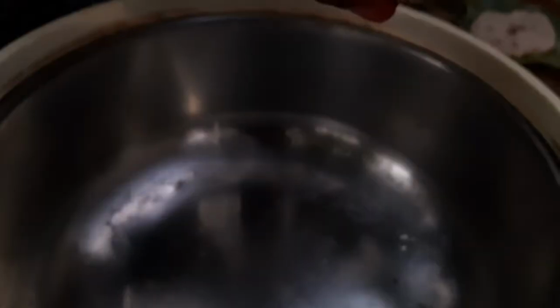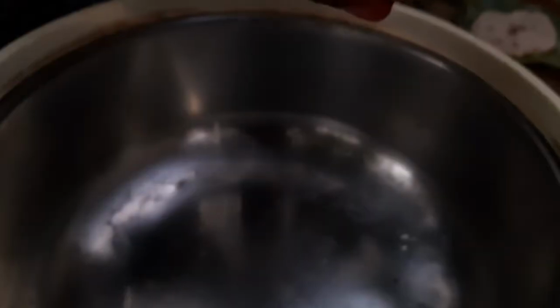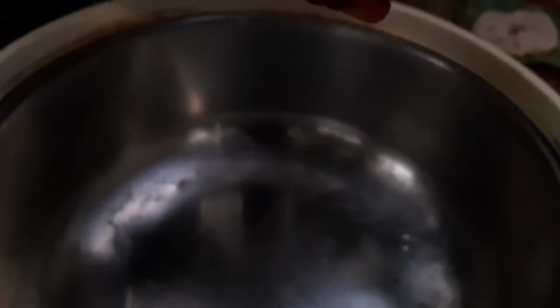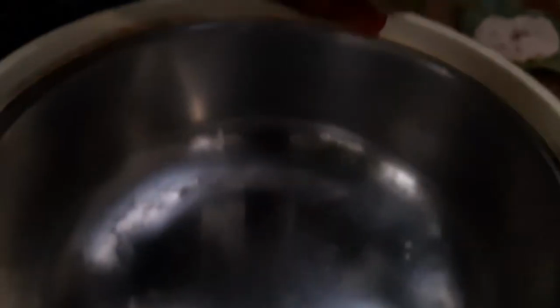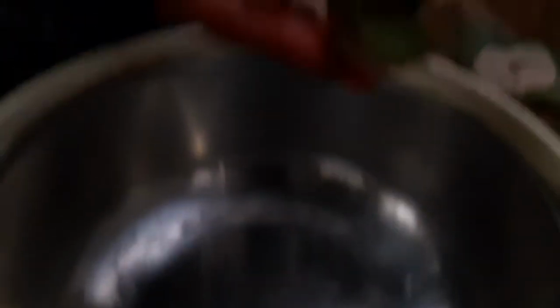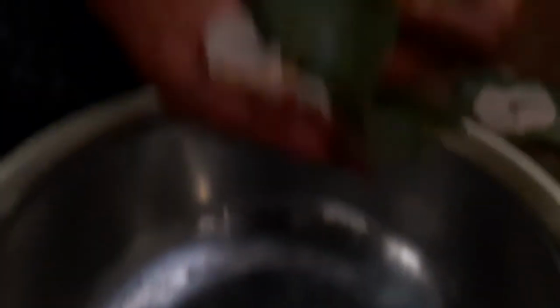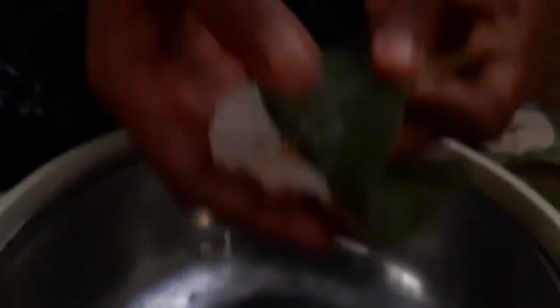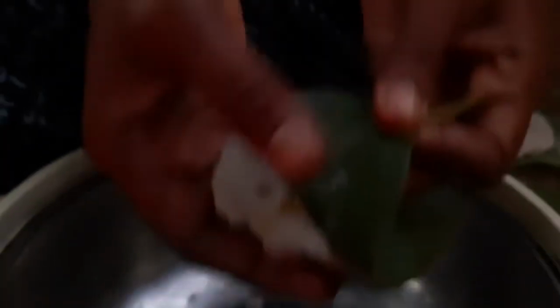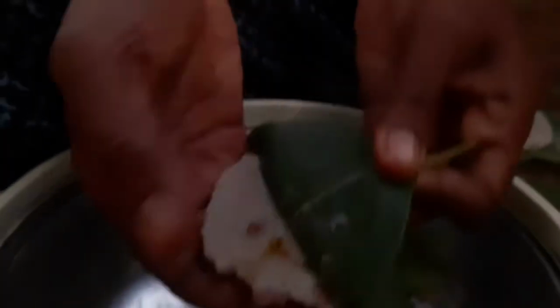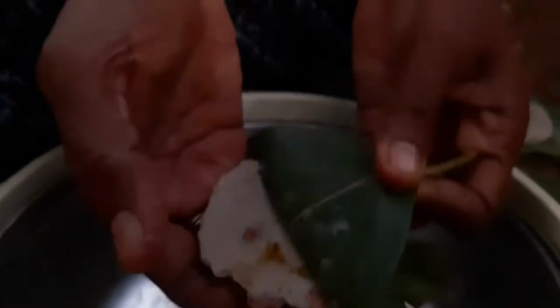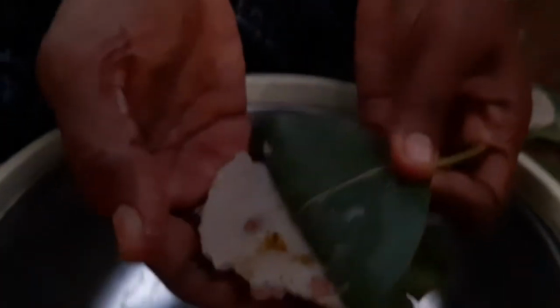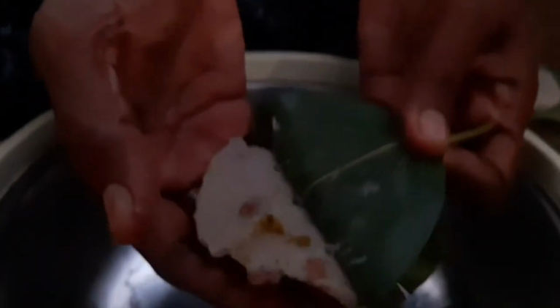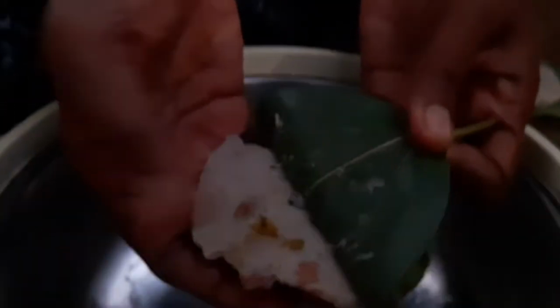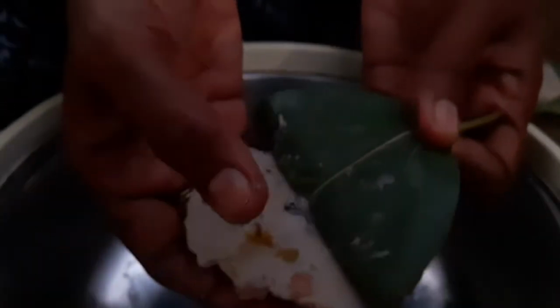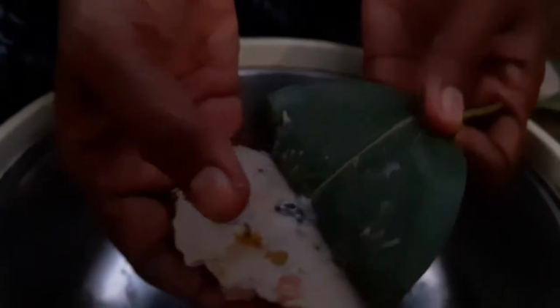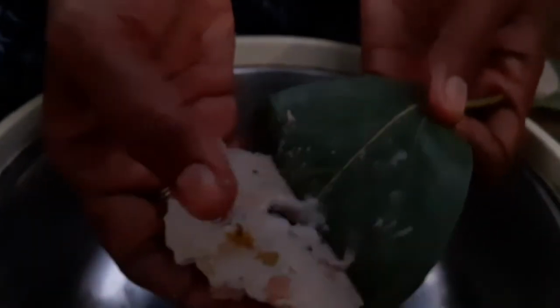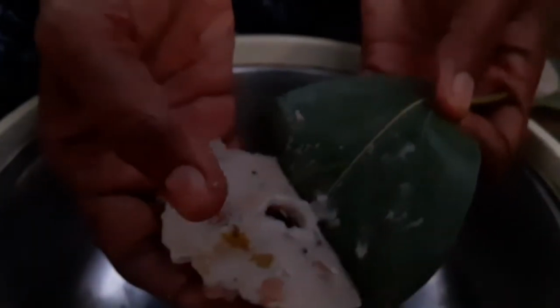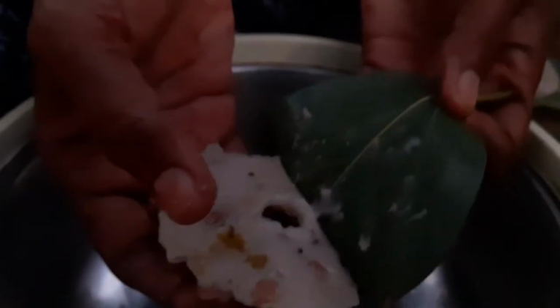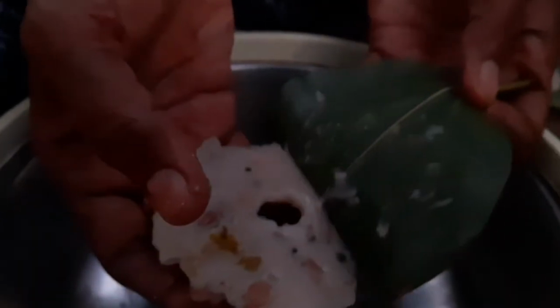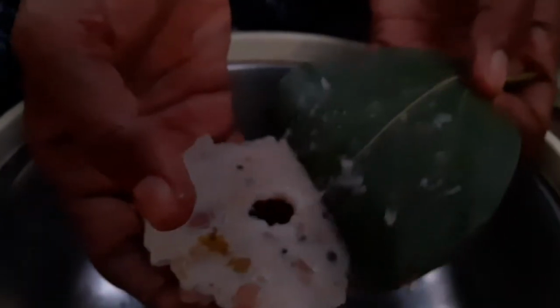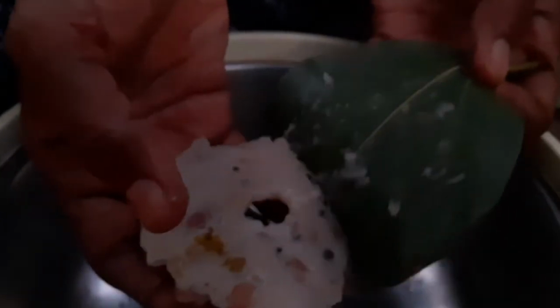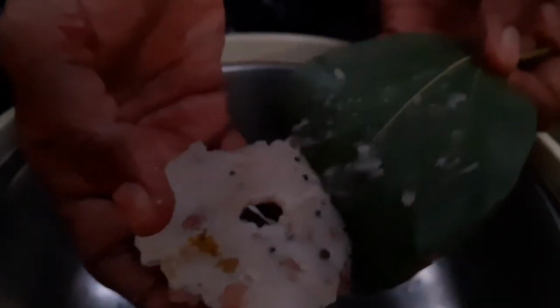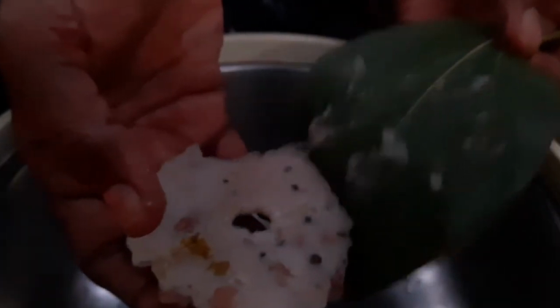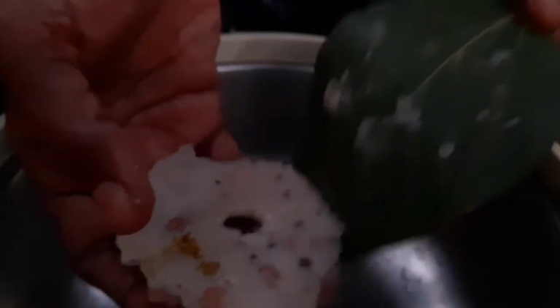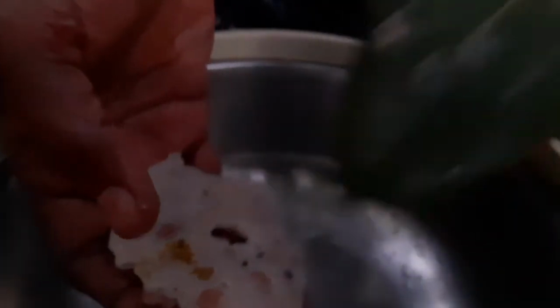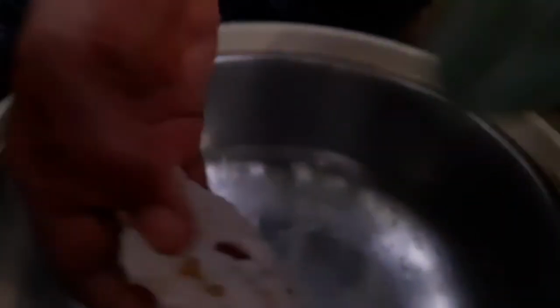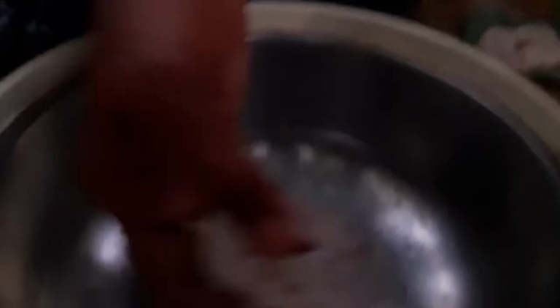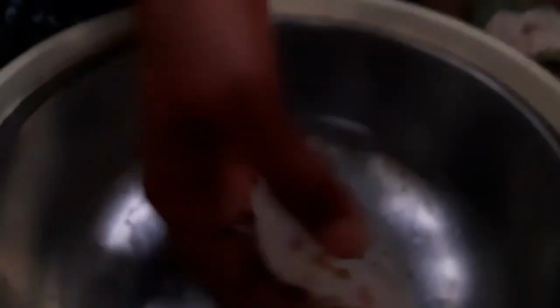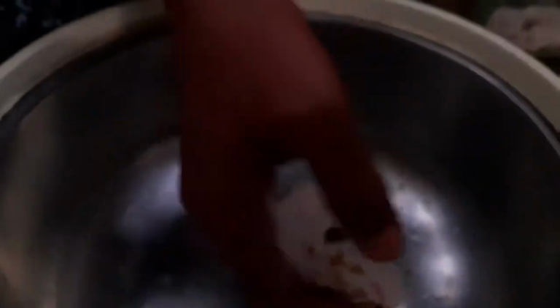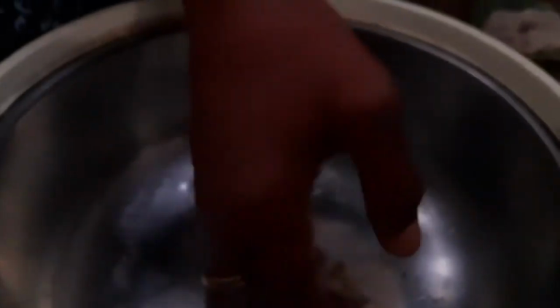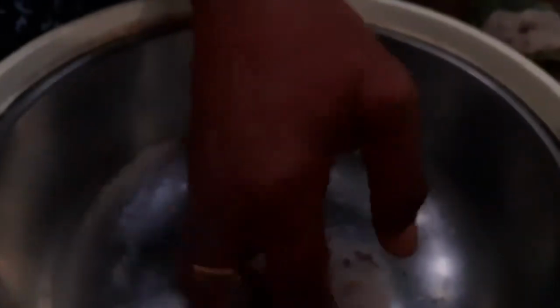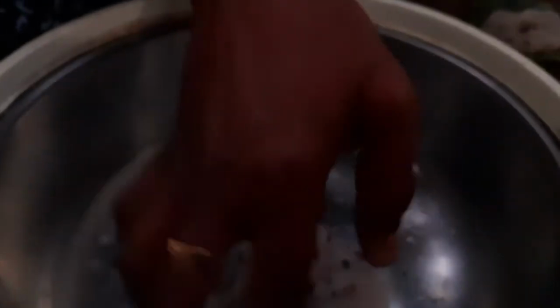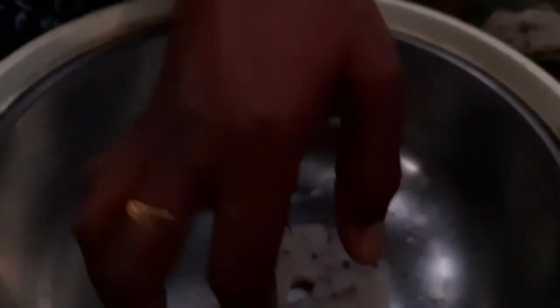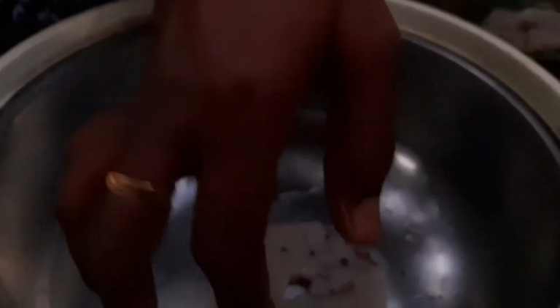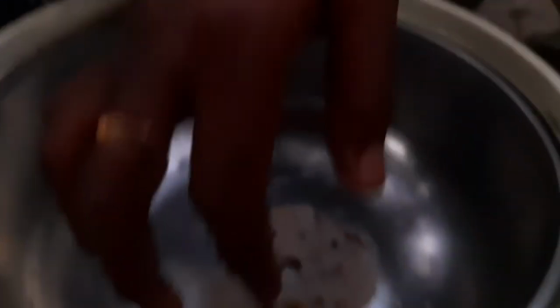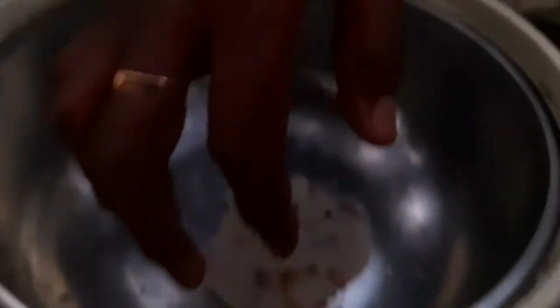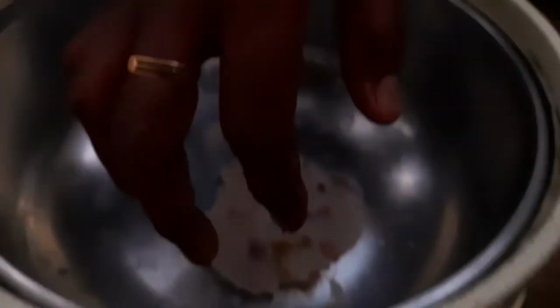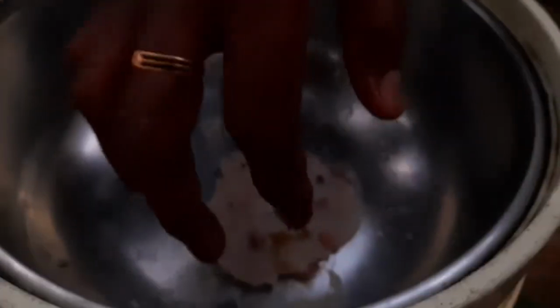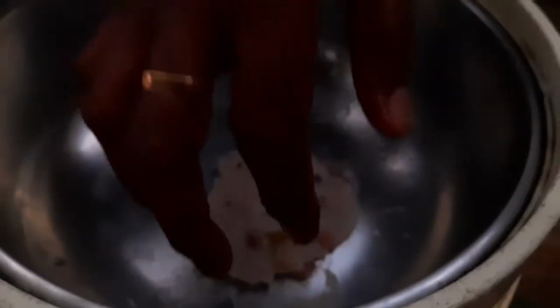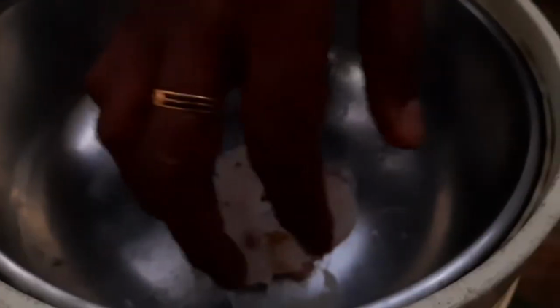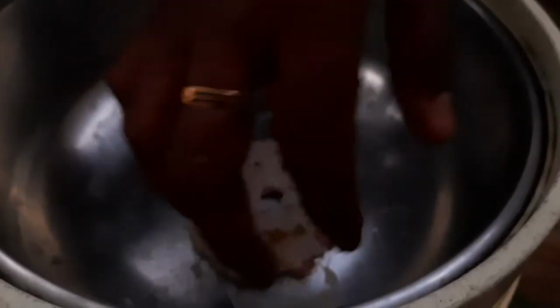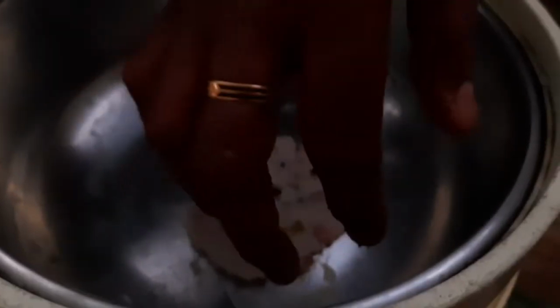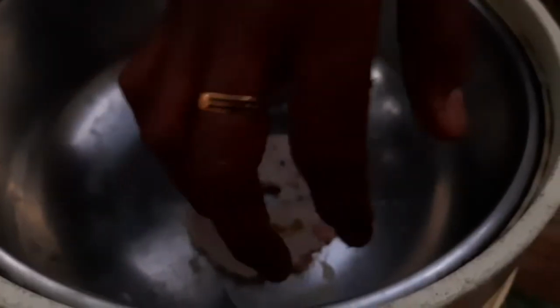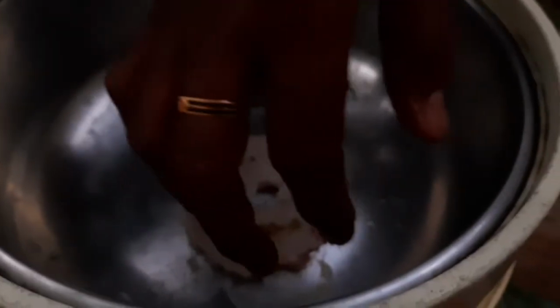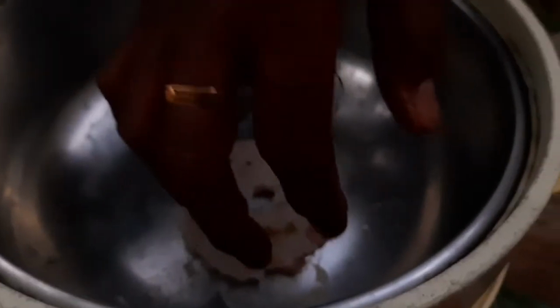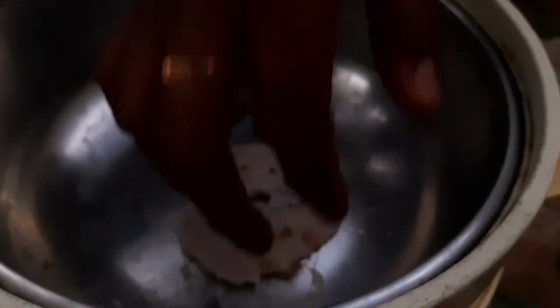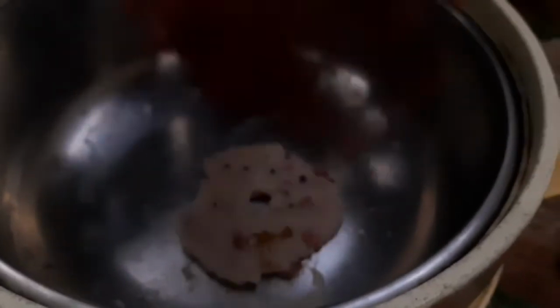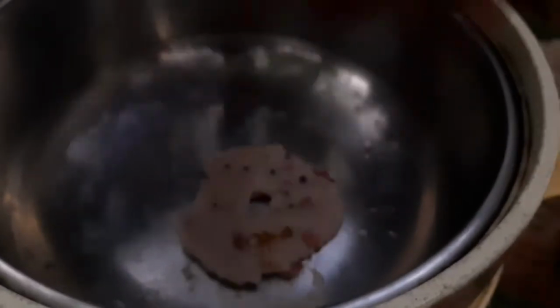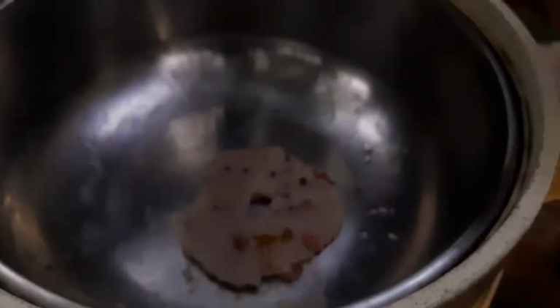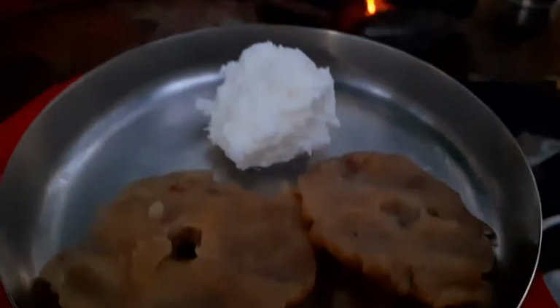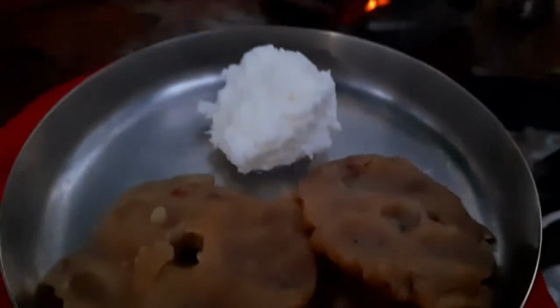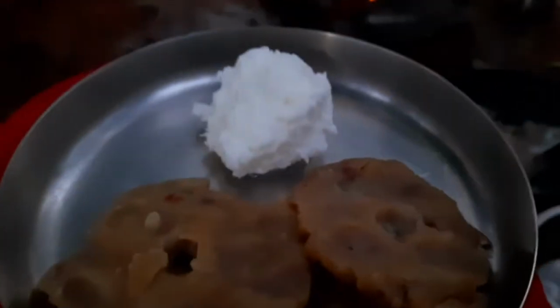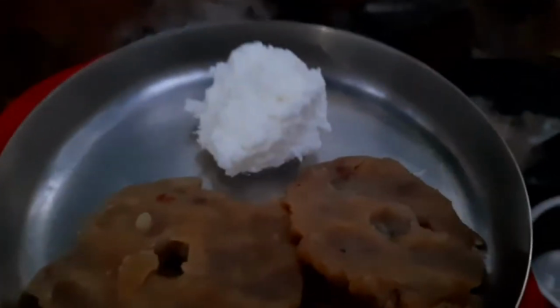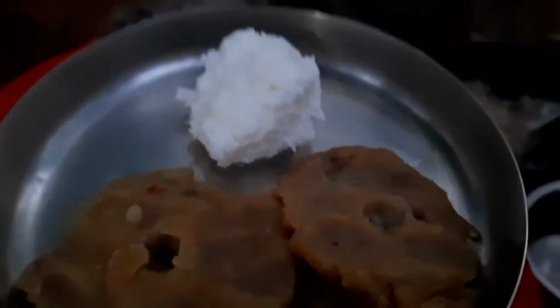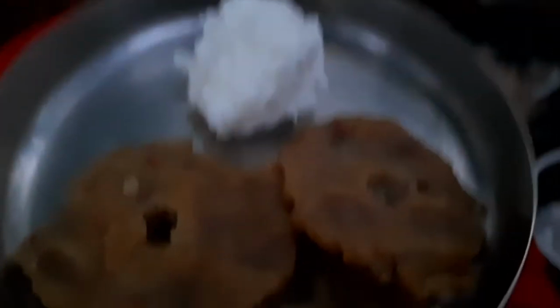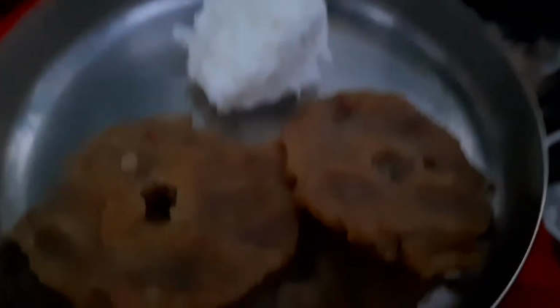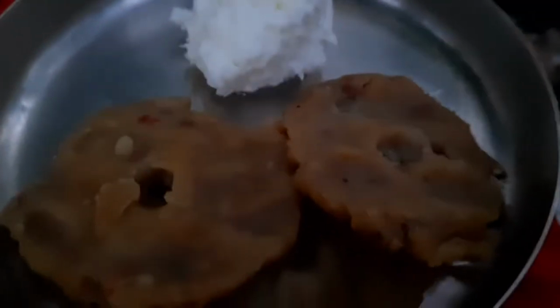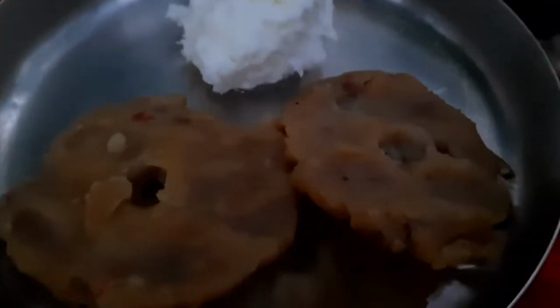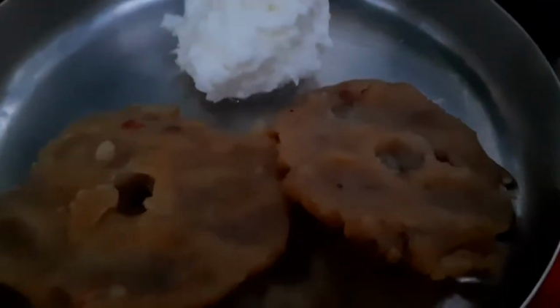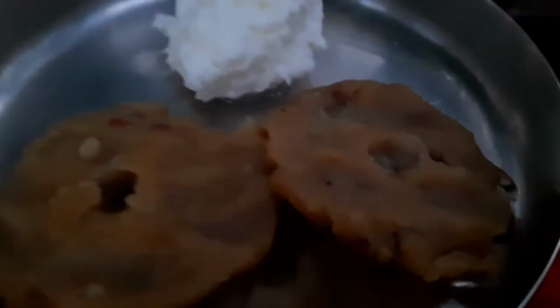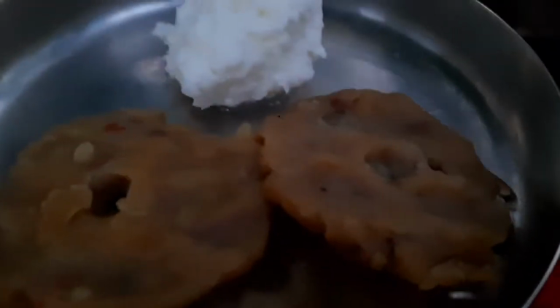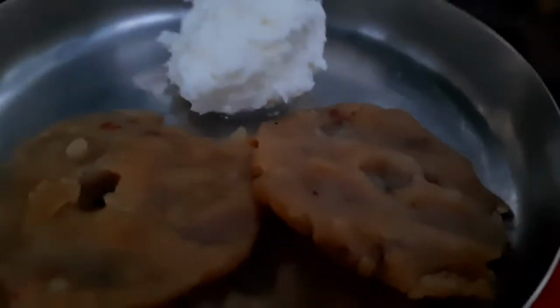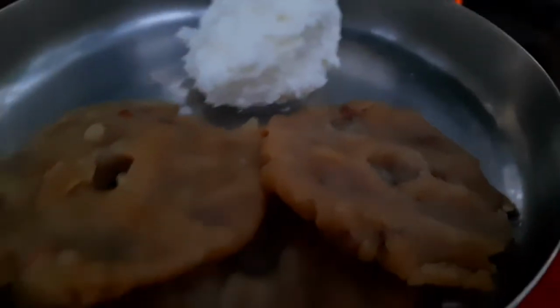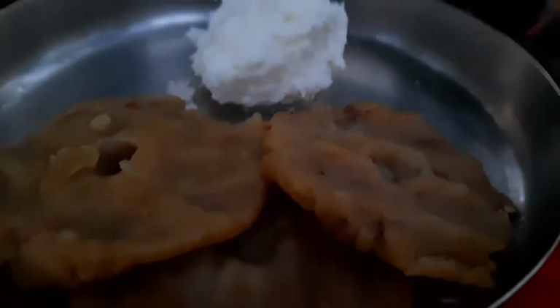Now both the sweet and hot adai are ready! You can either eat them as they are or serve them with butter.